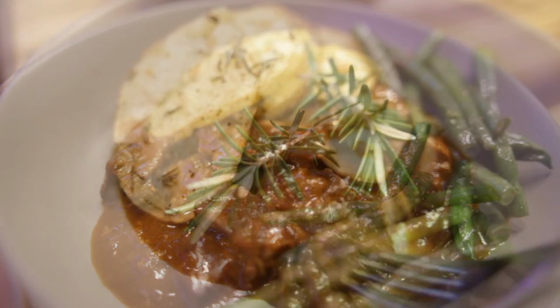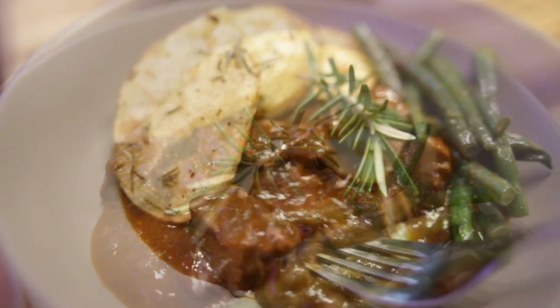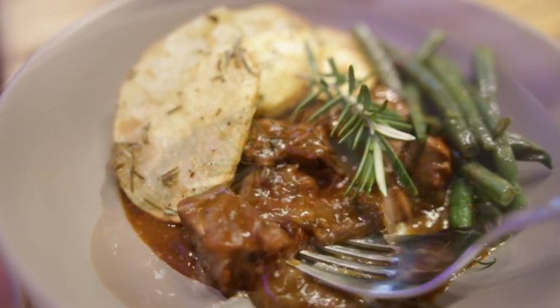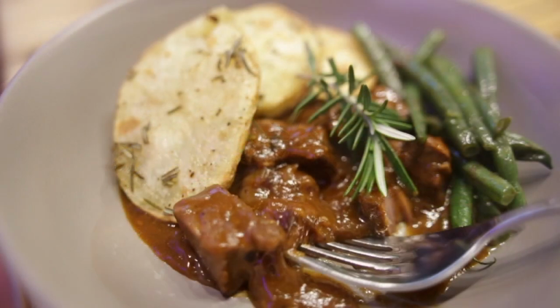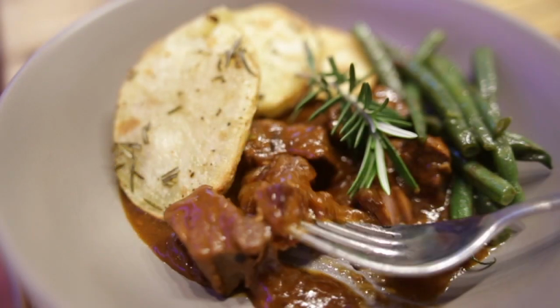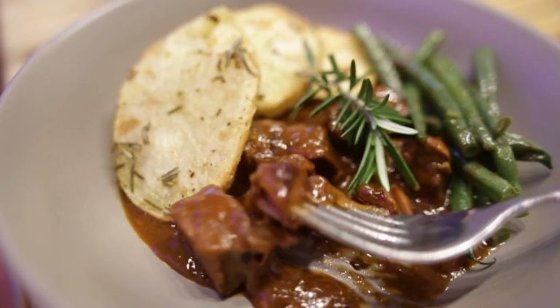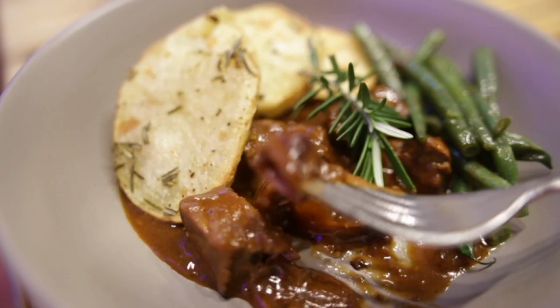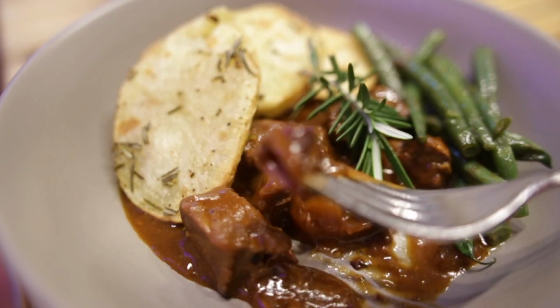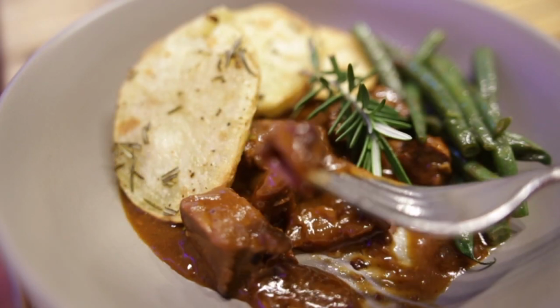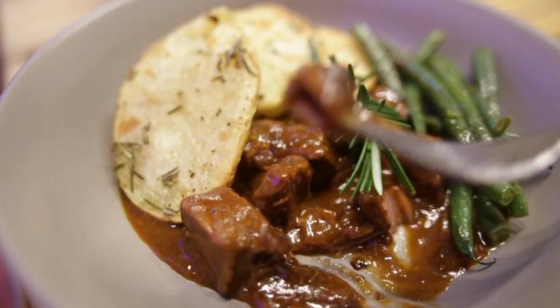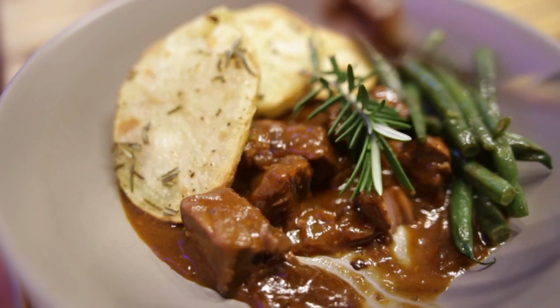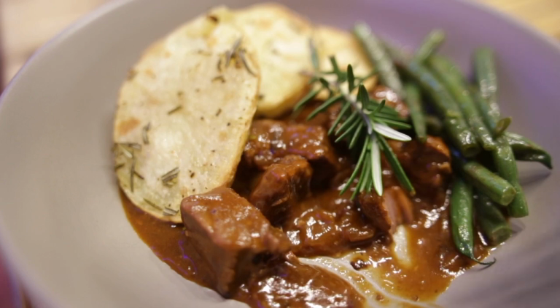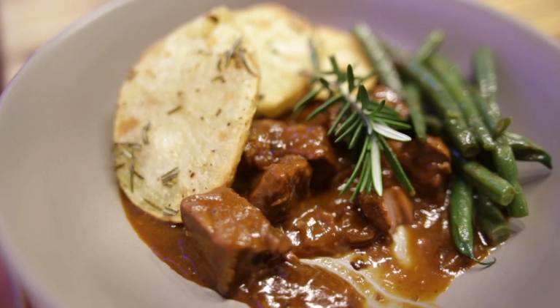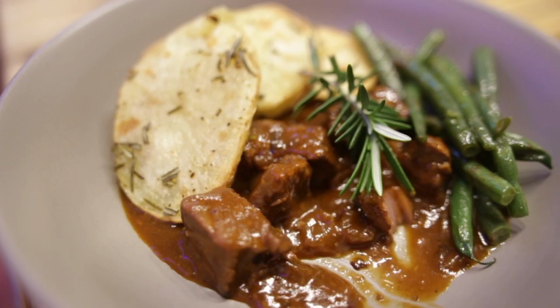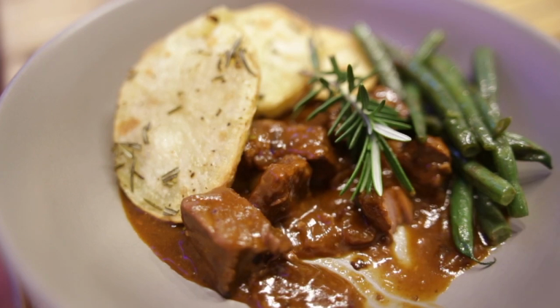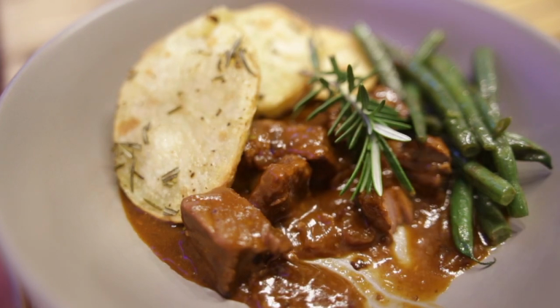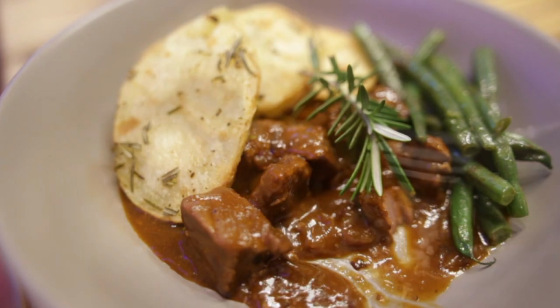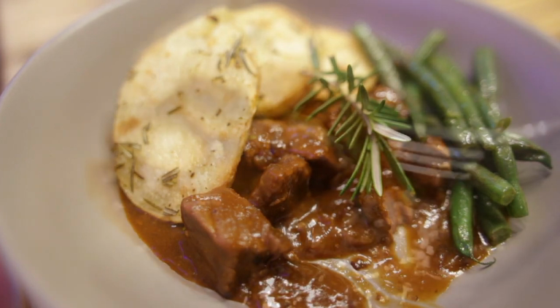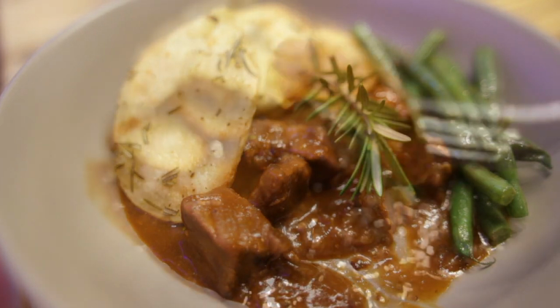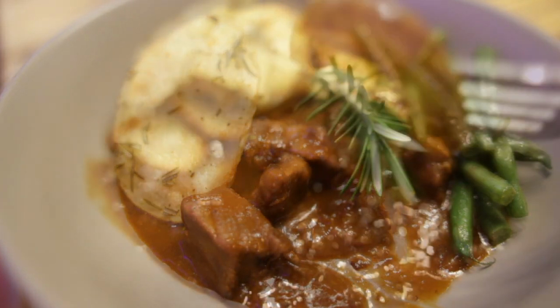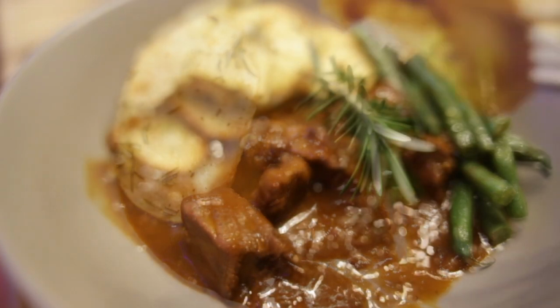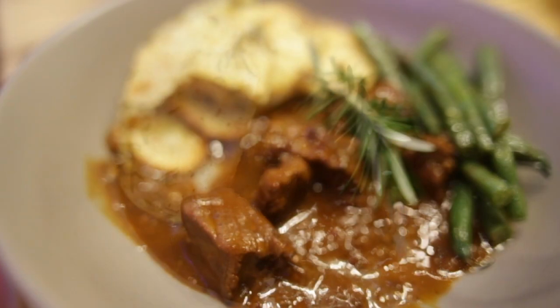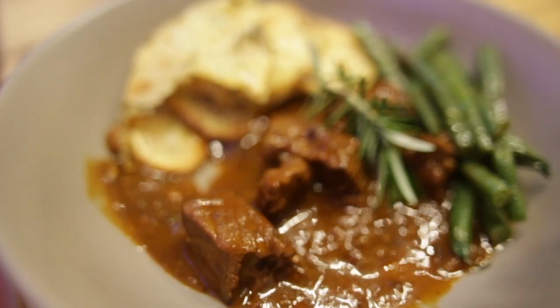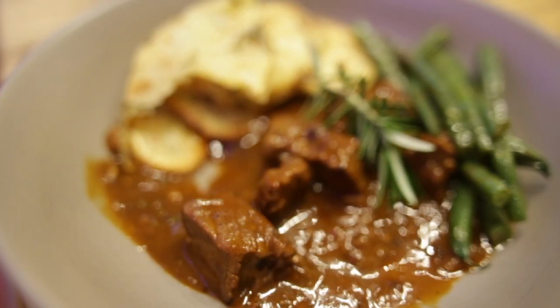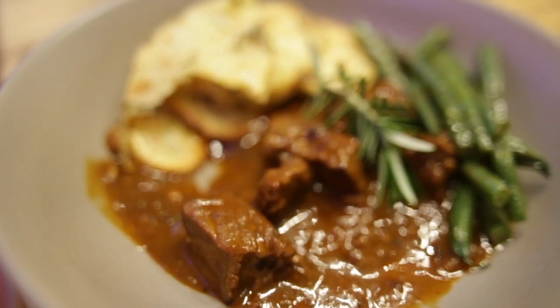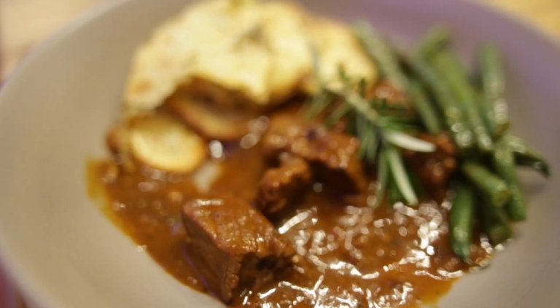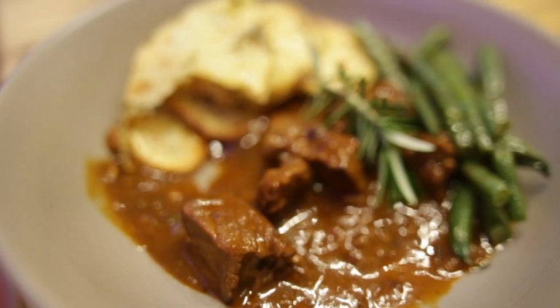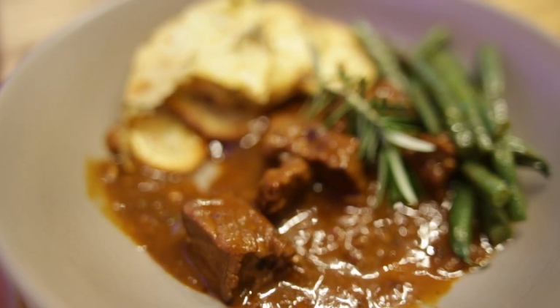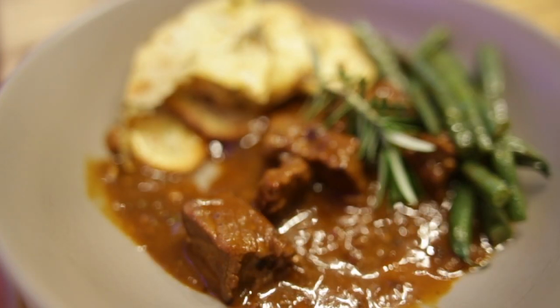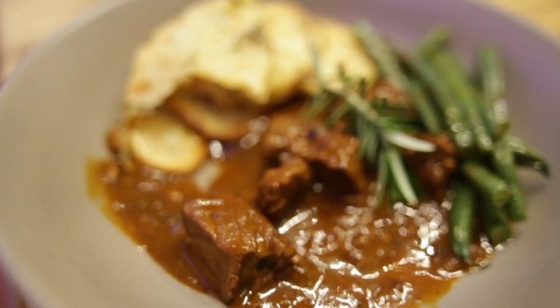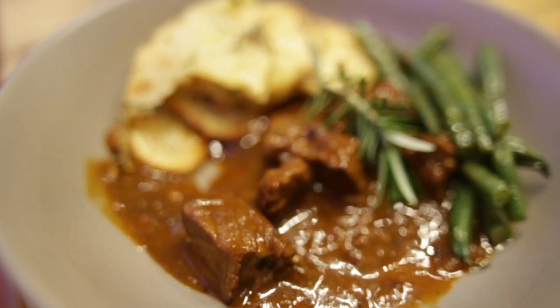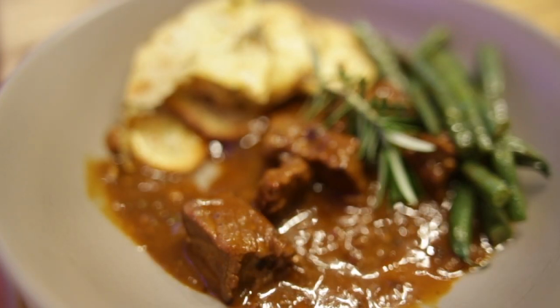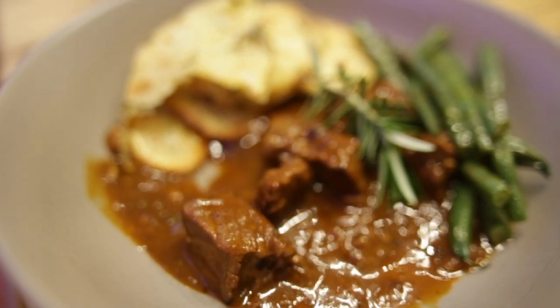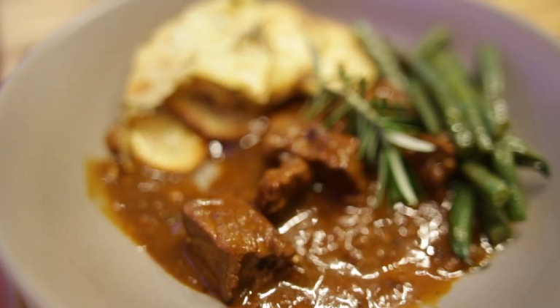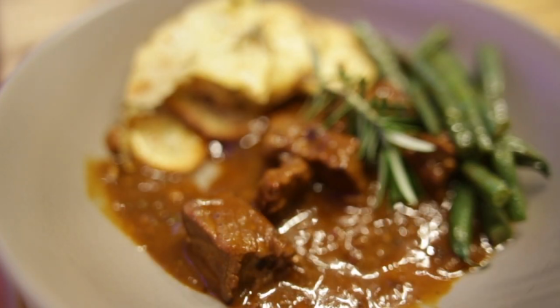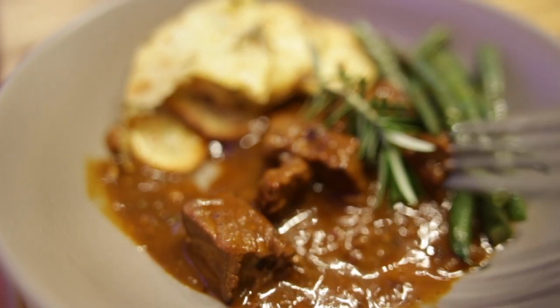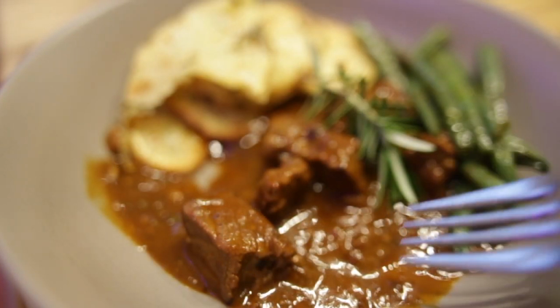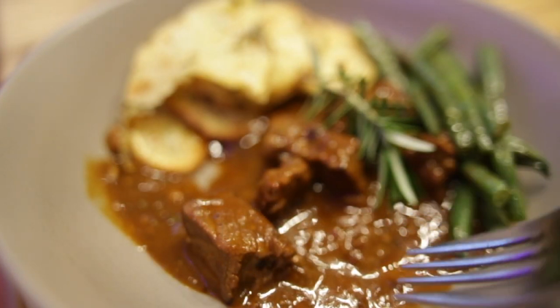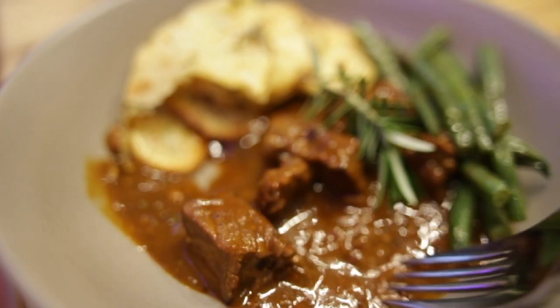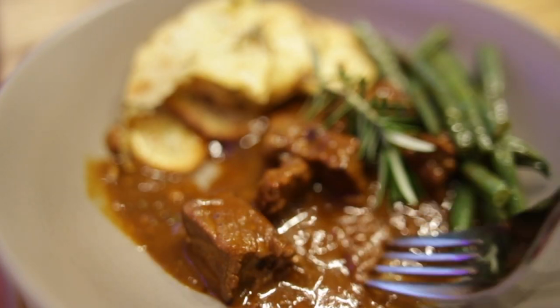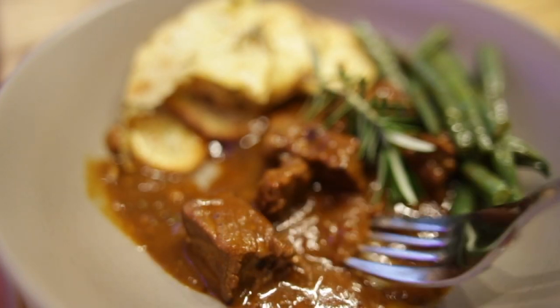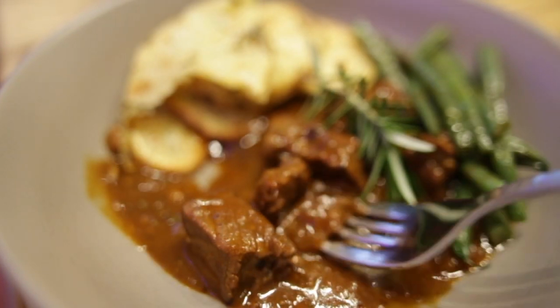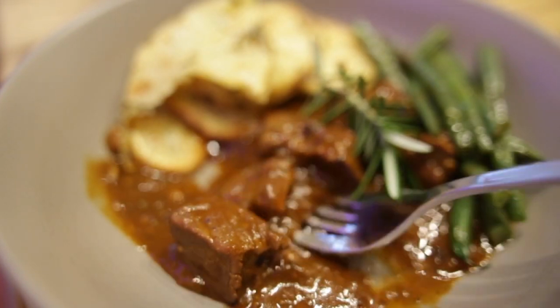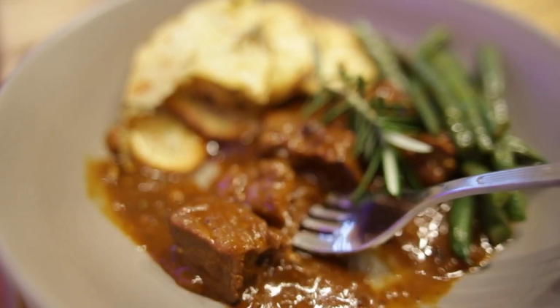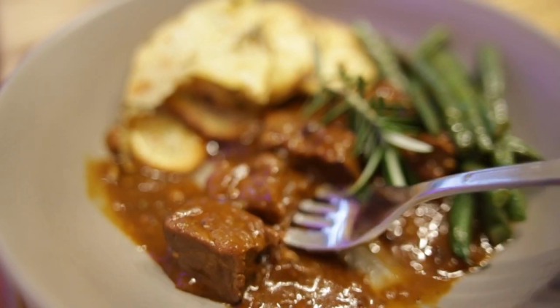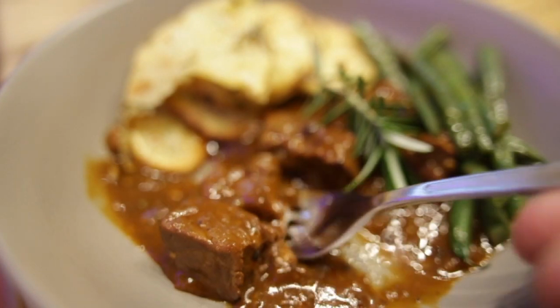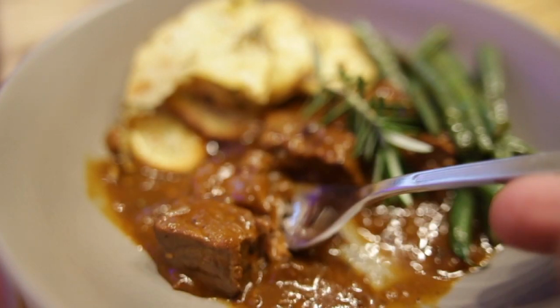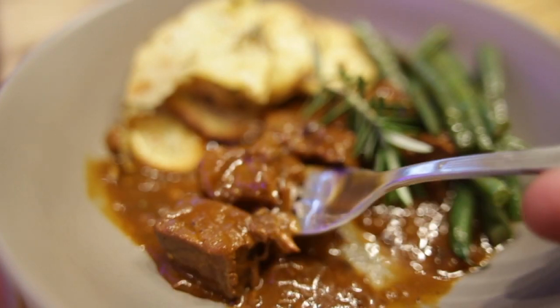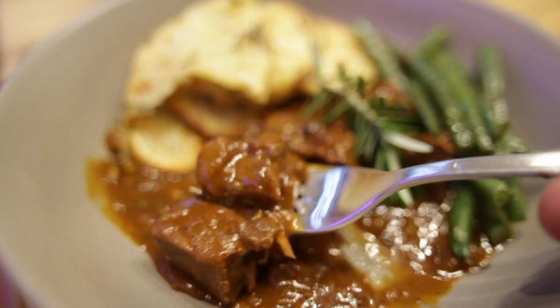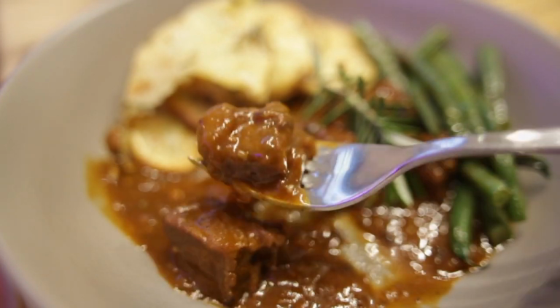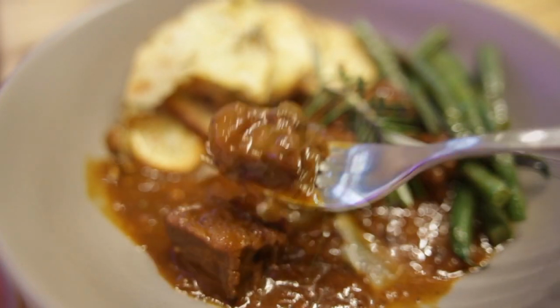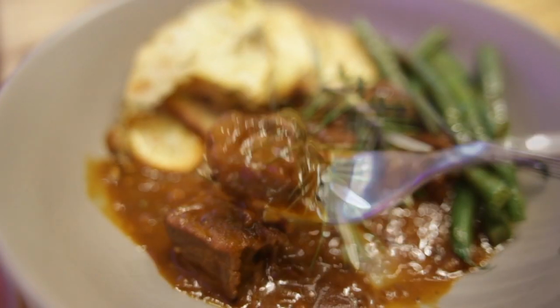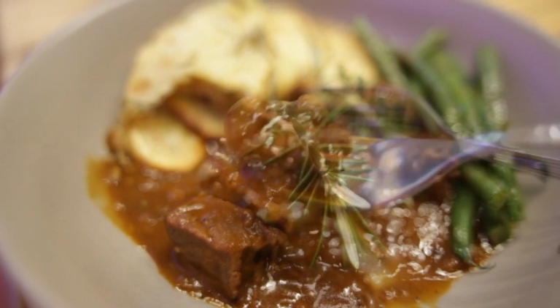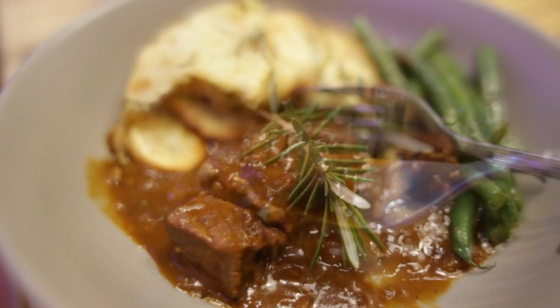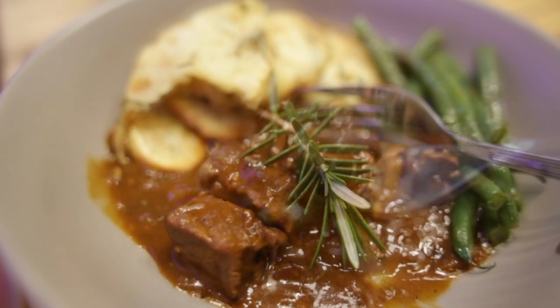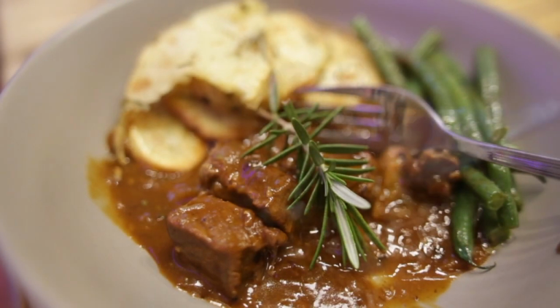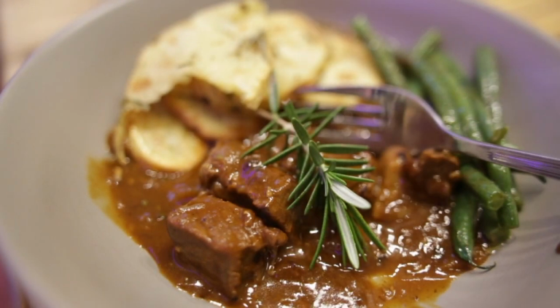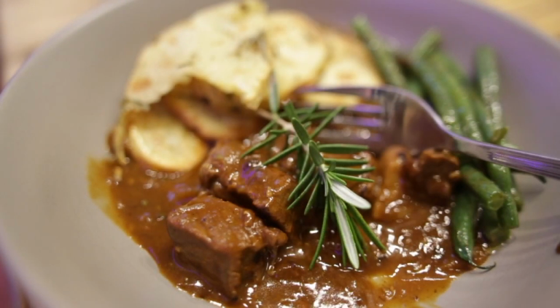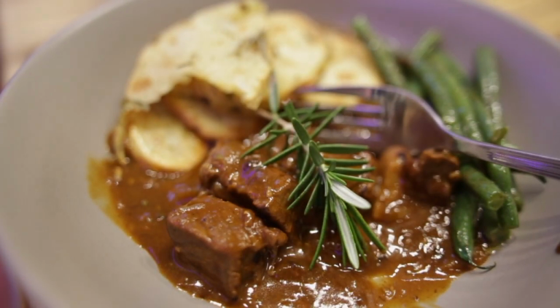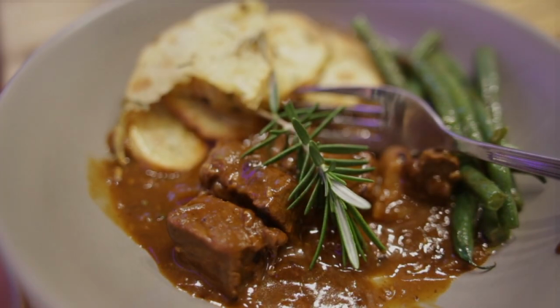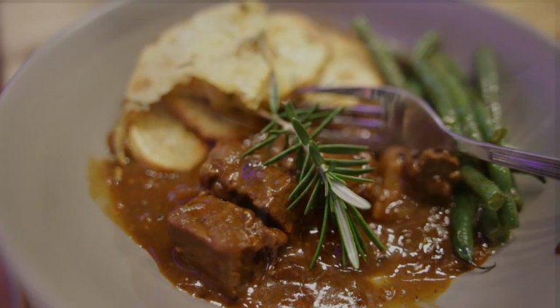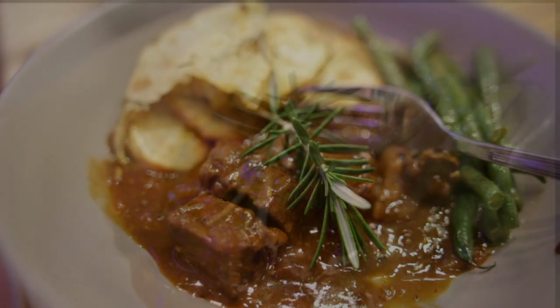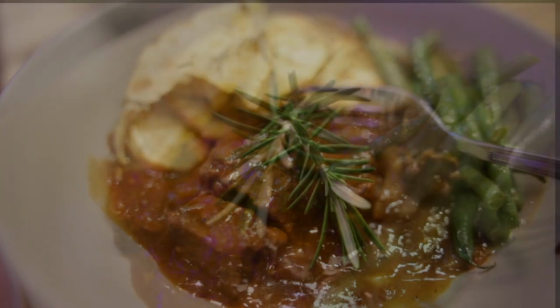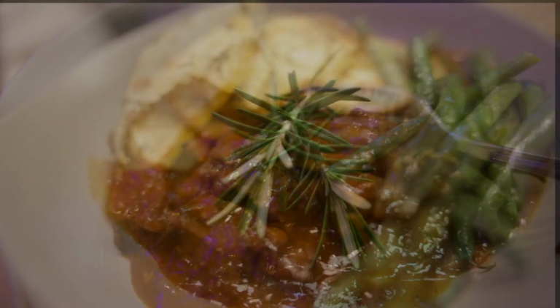Well, the meat is so tender and beautiful. Lovely flavours through there with those crunchy potatoes and those green beans, nice and crisp.